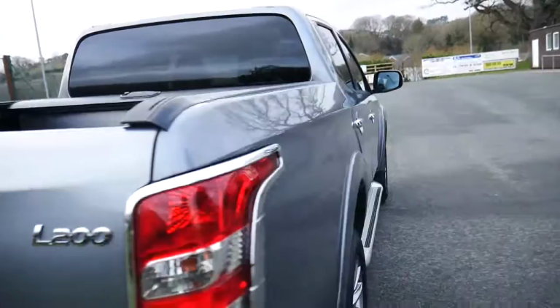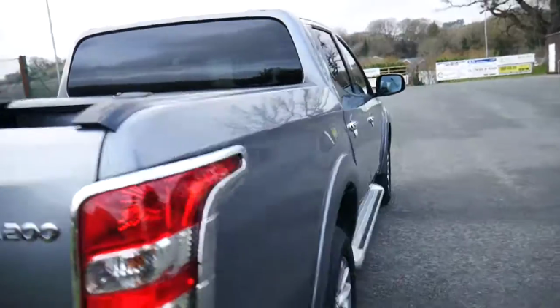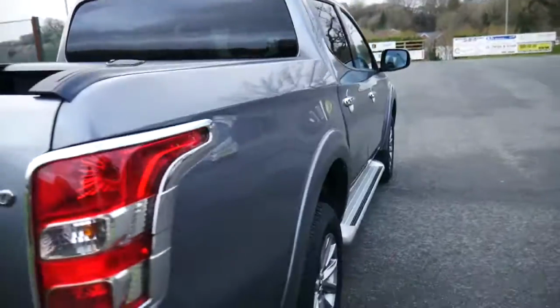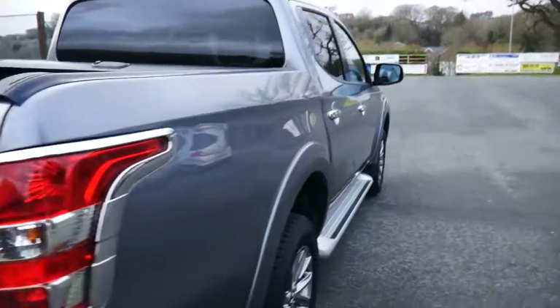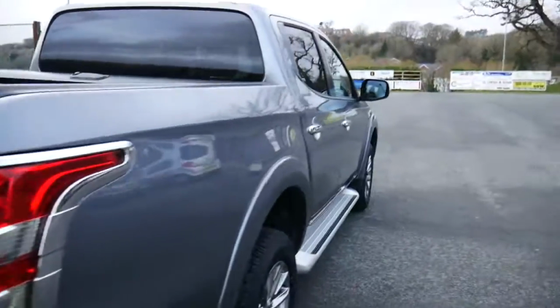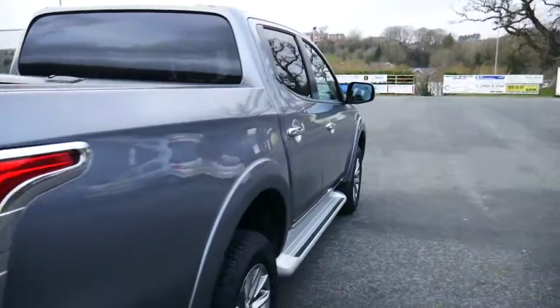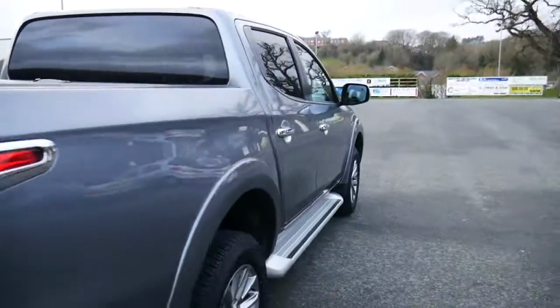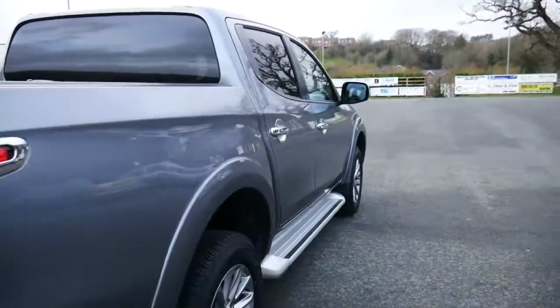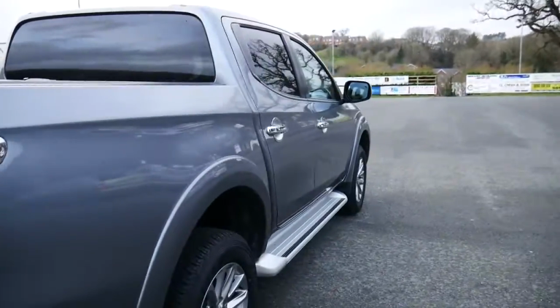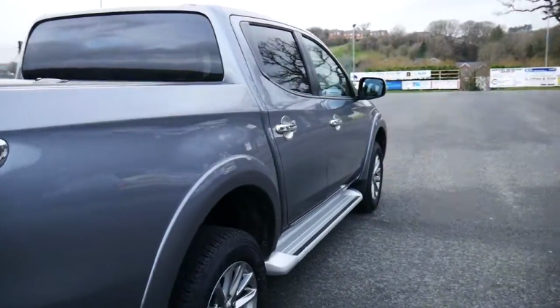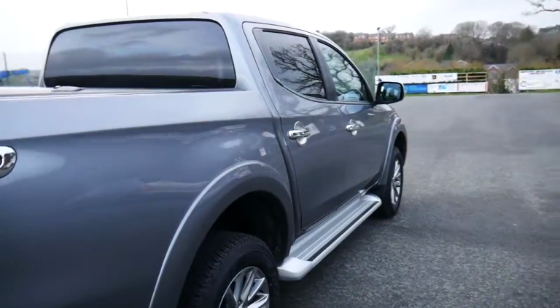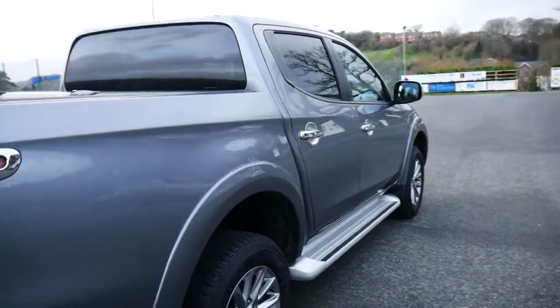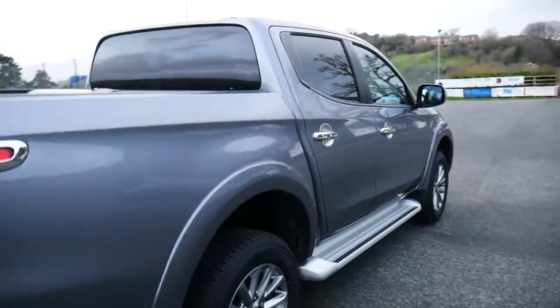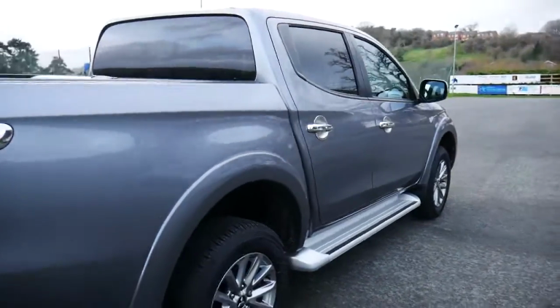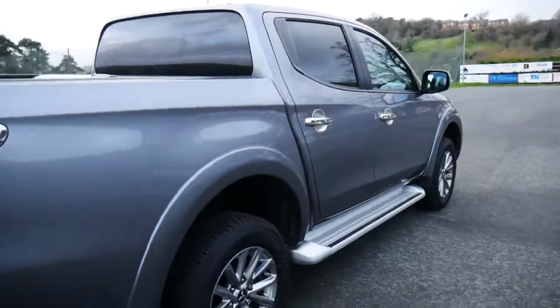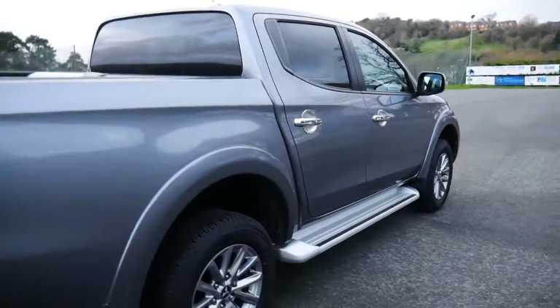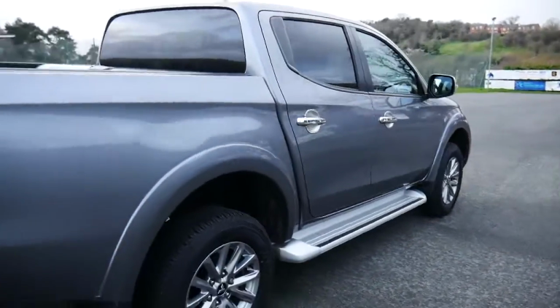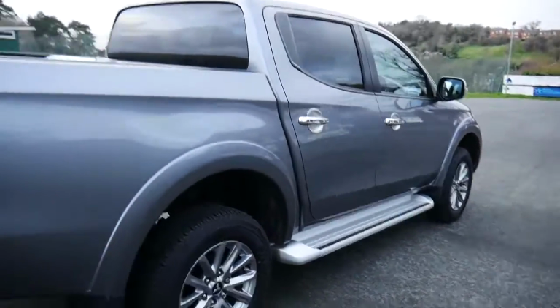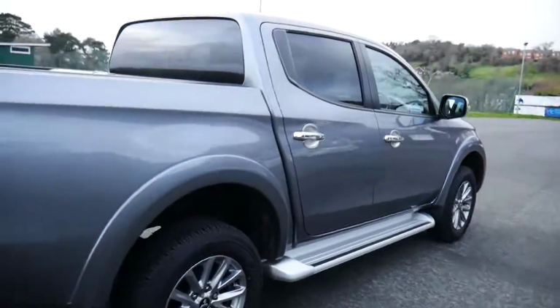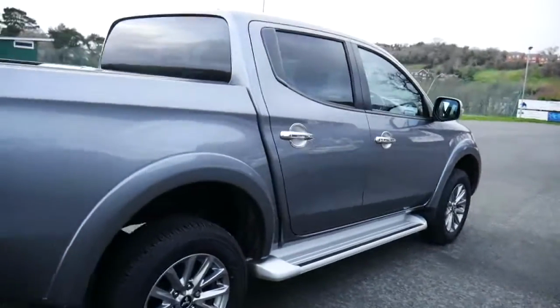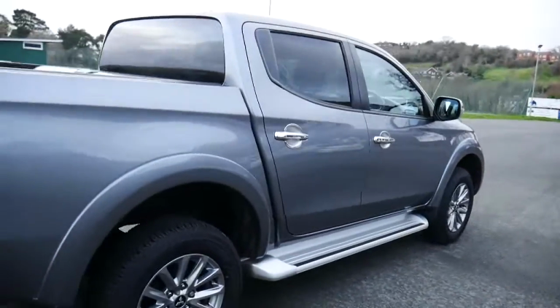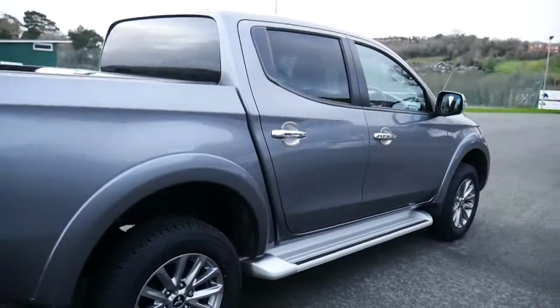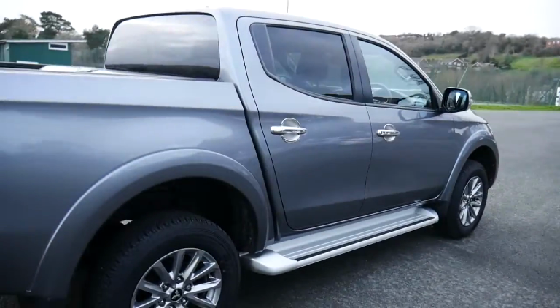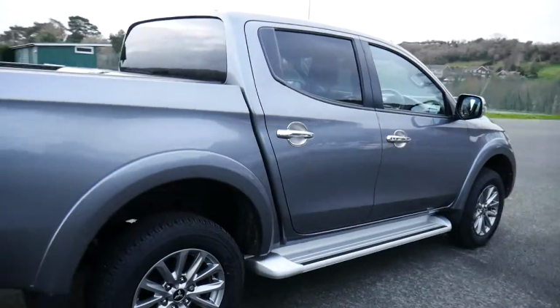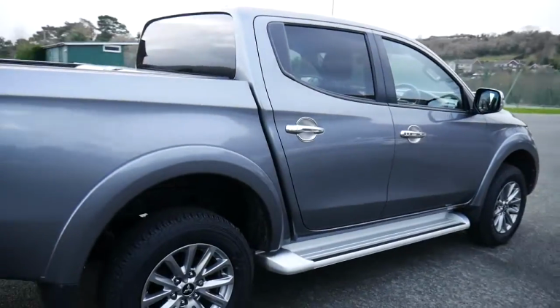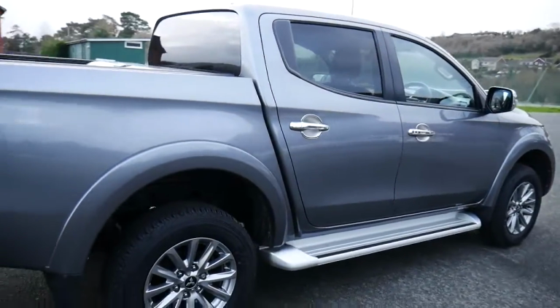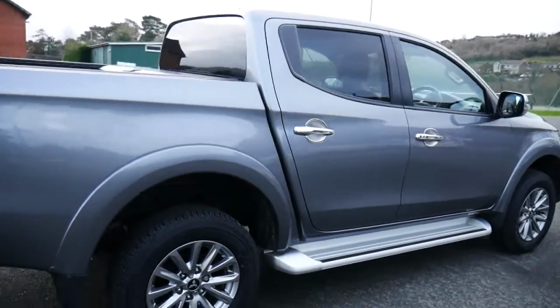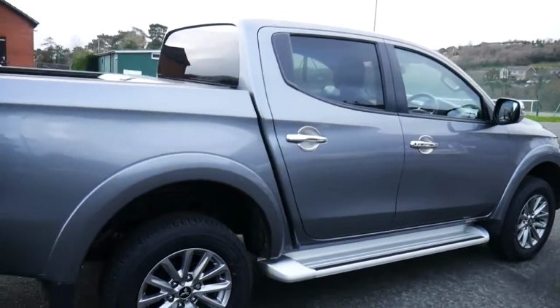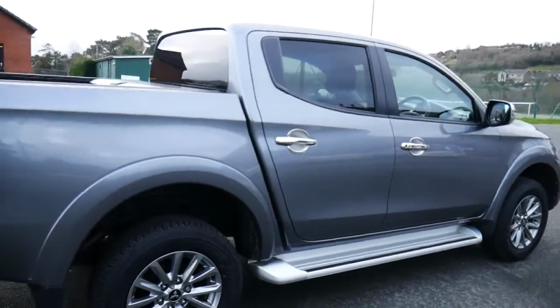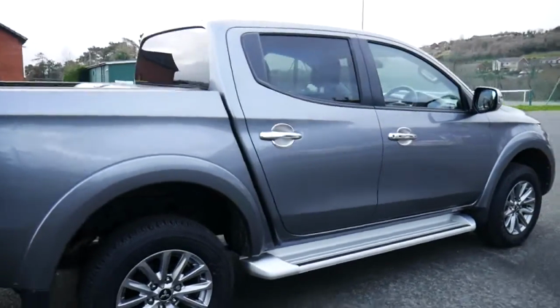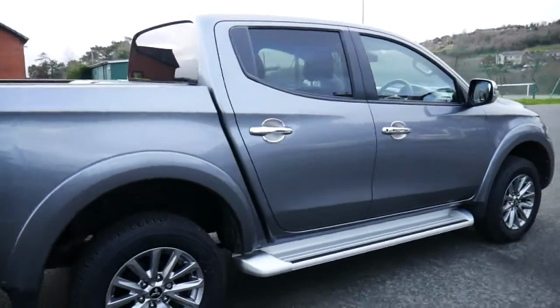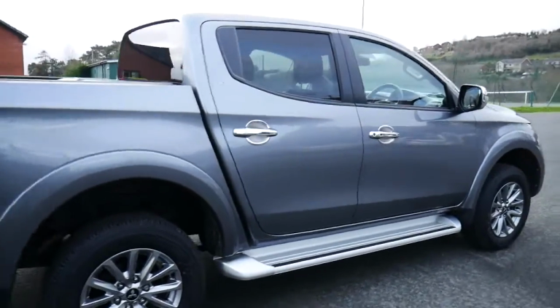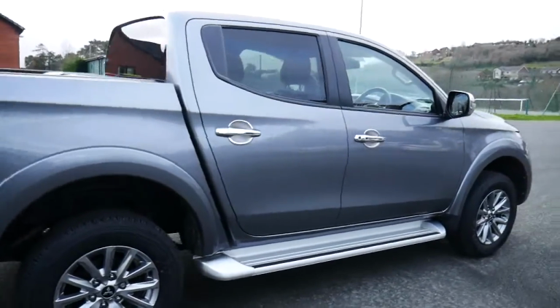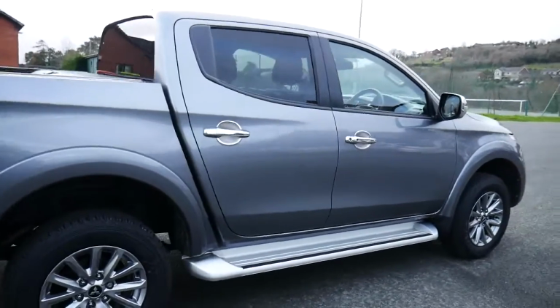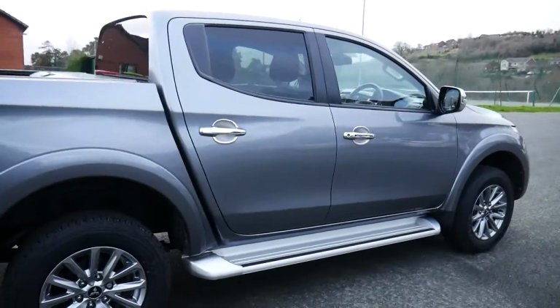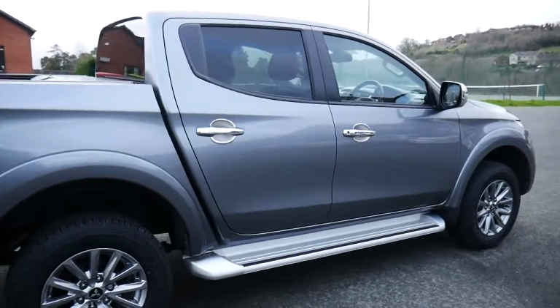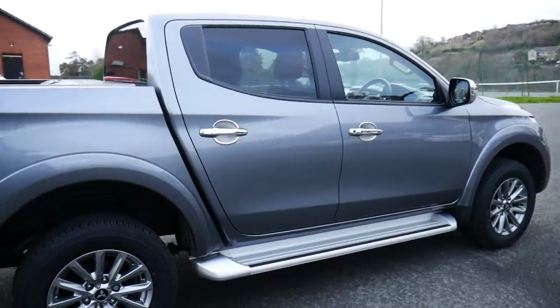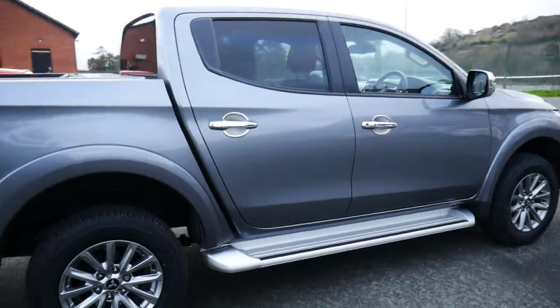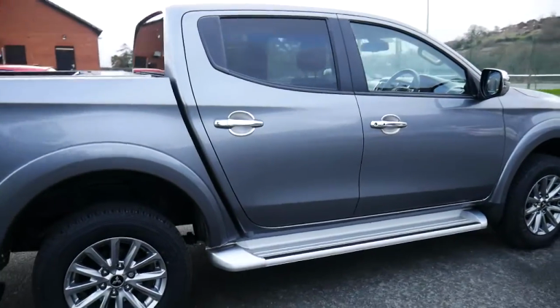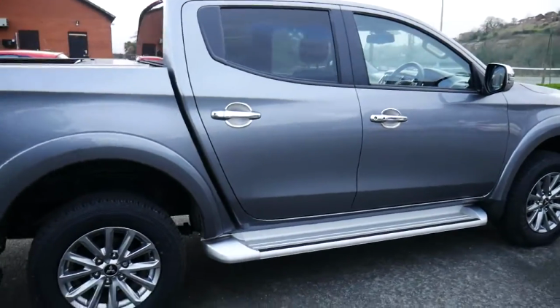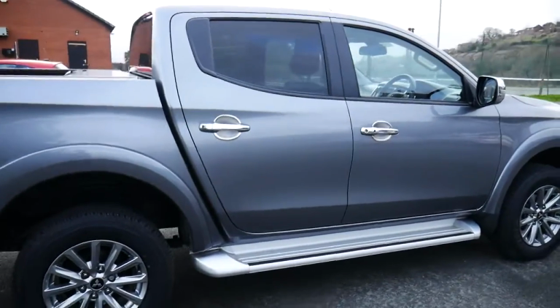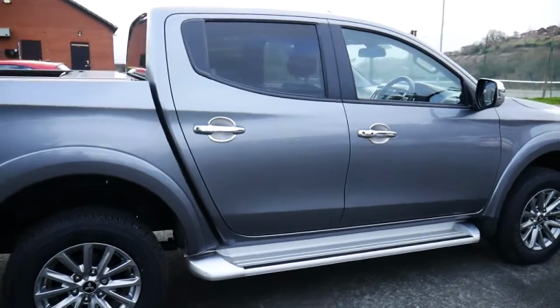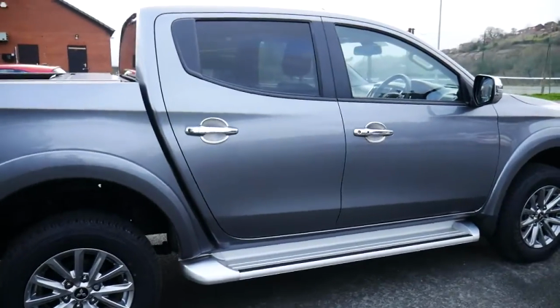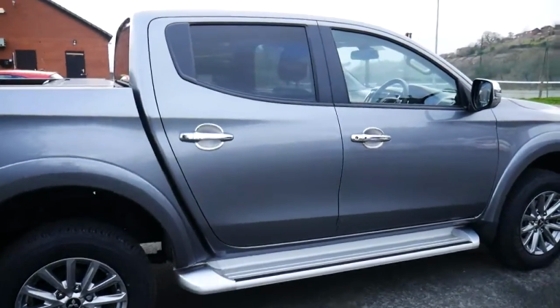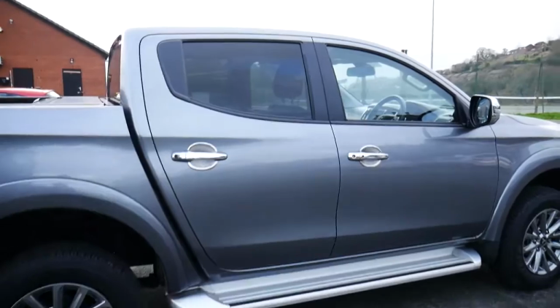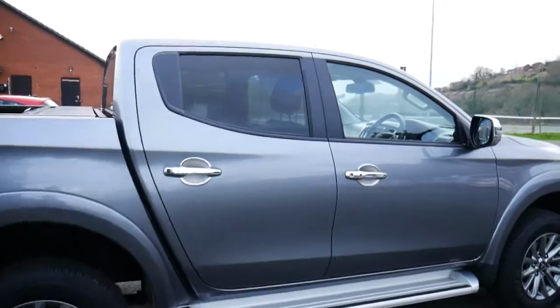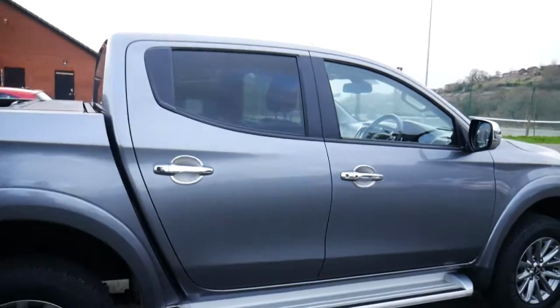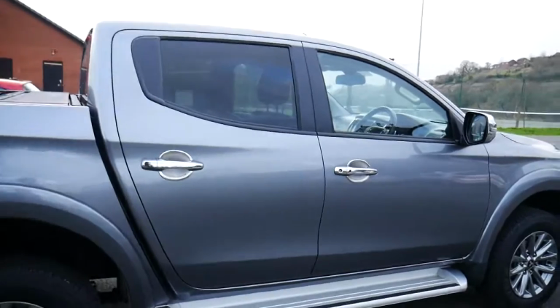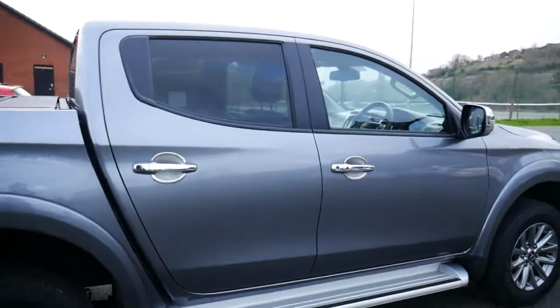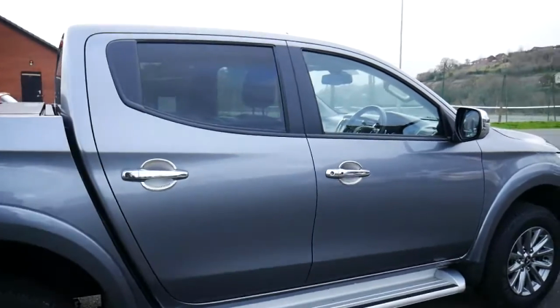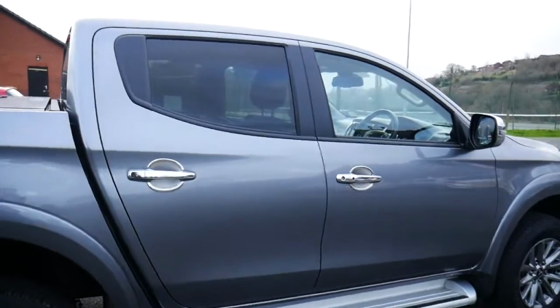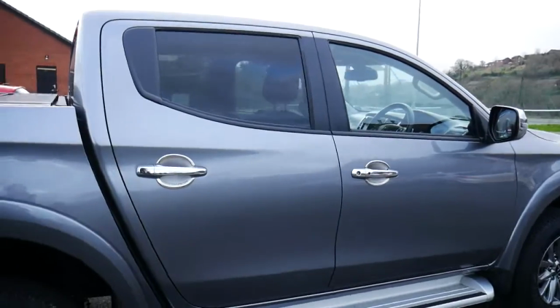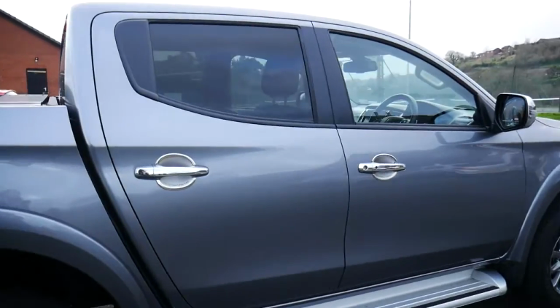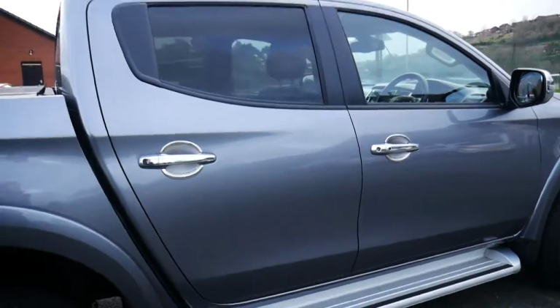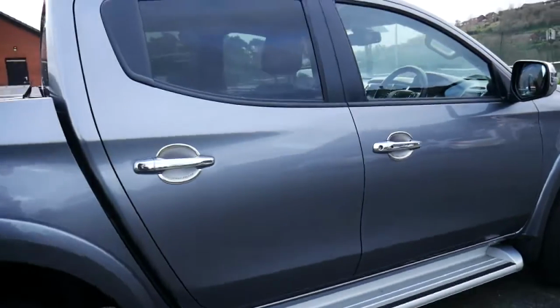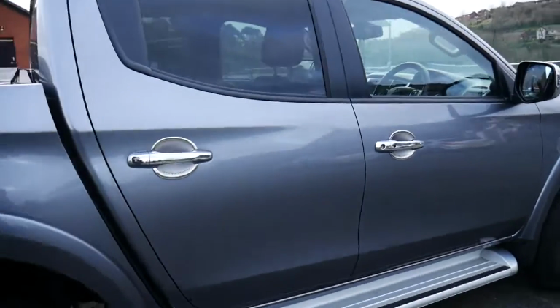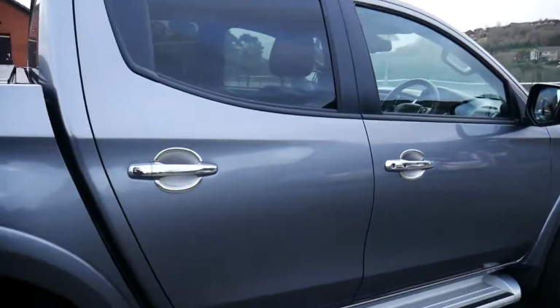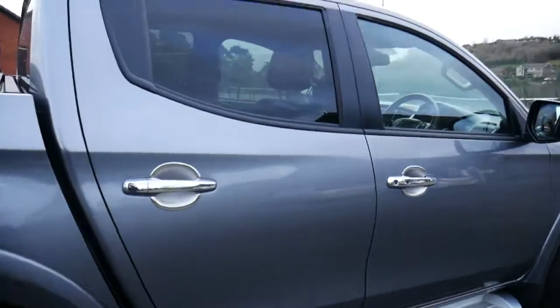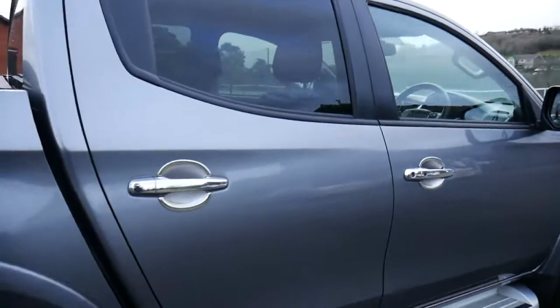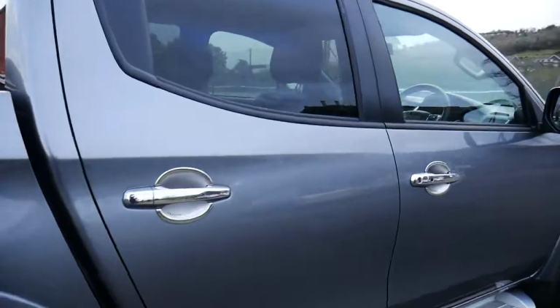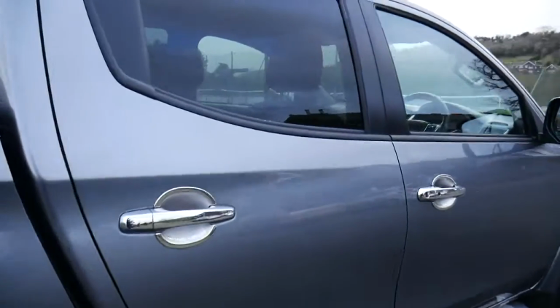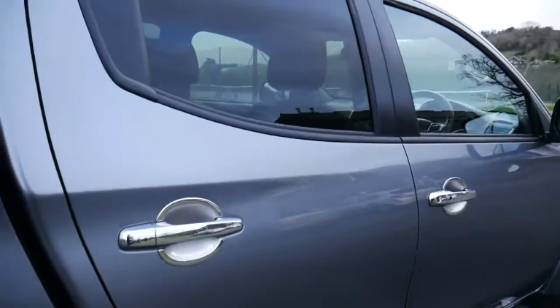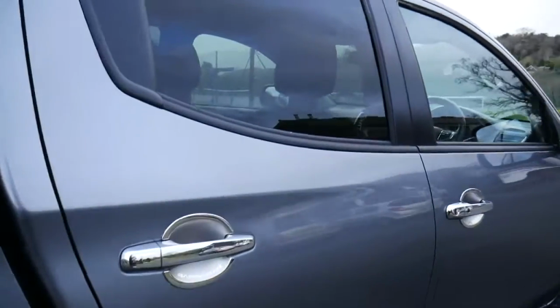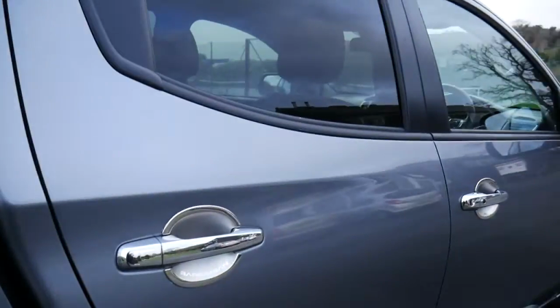This car will come with the remainder of its Mitsubishi warranty and can be extended if you wish to do so. We do also offer a service plan for this vehicle.